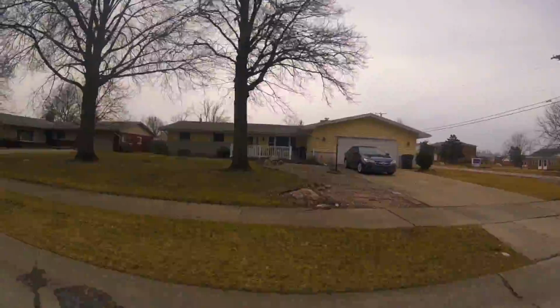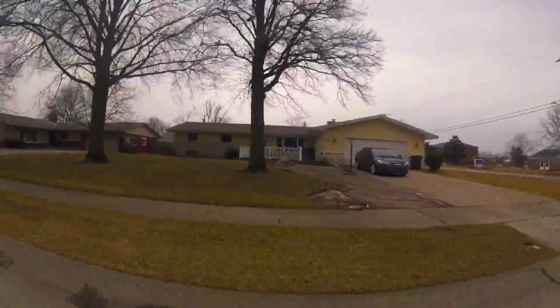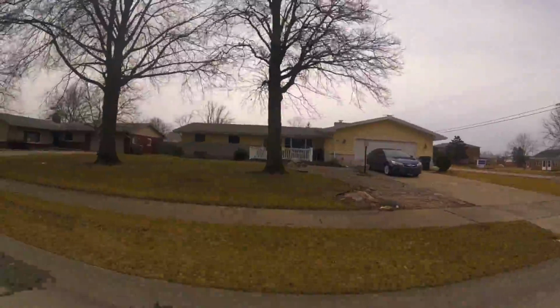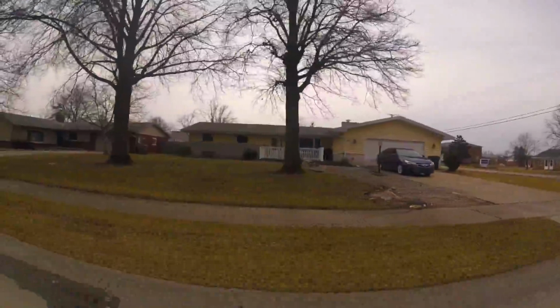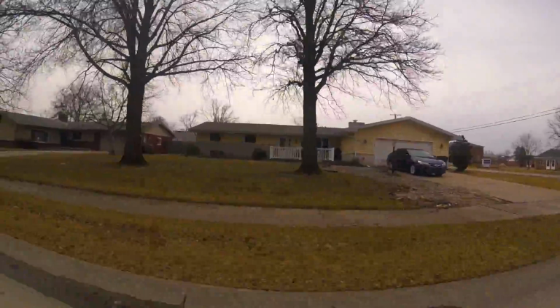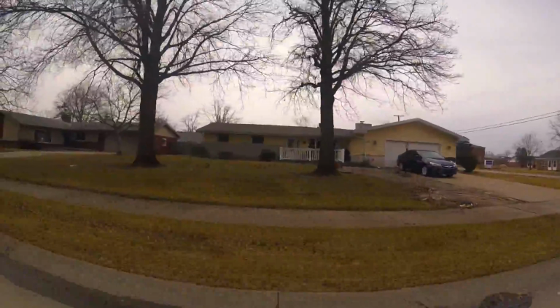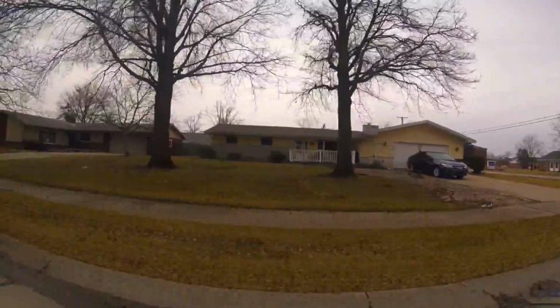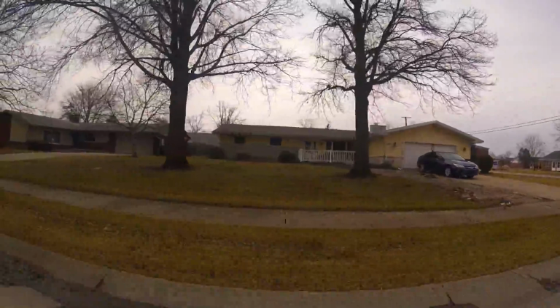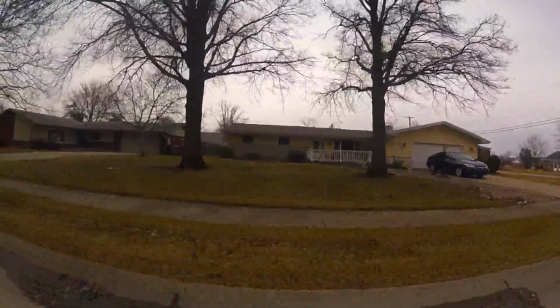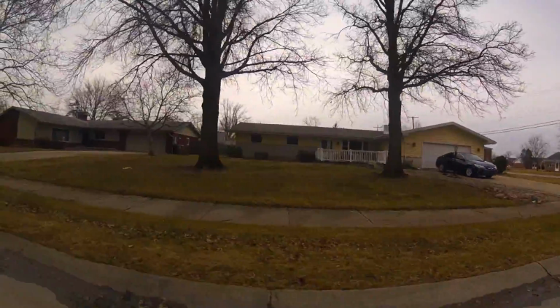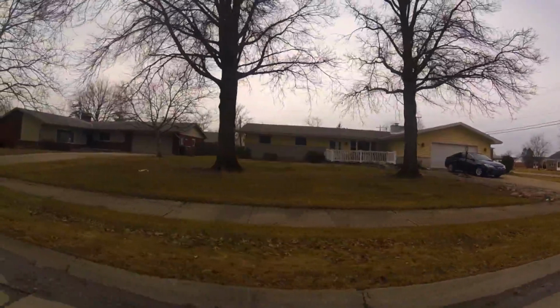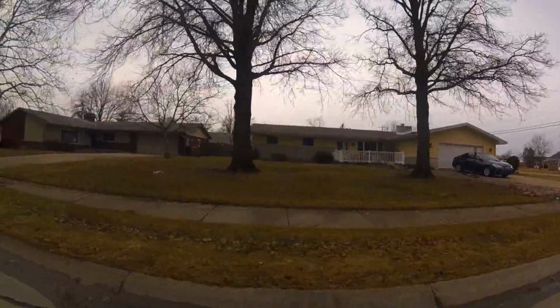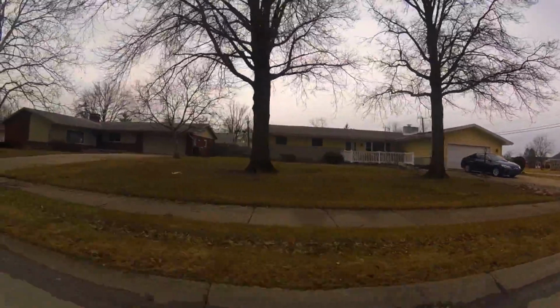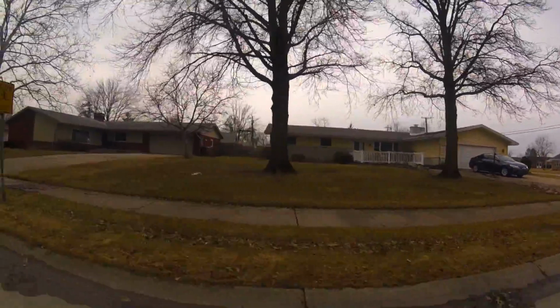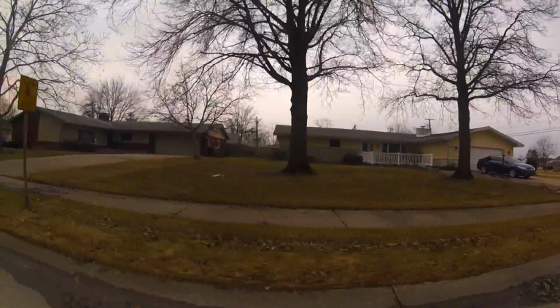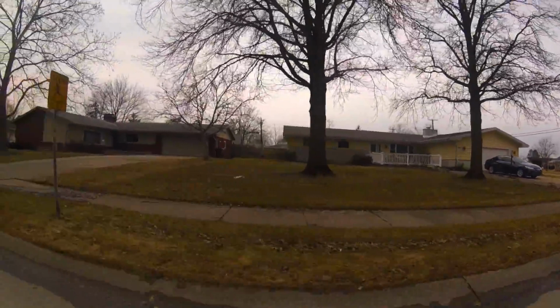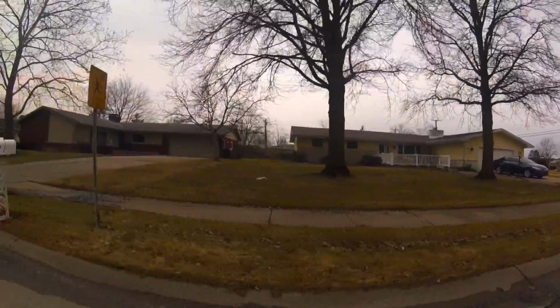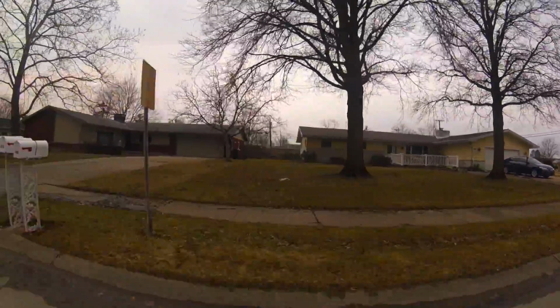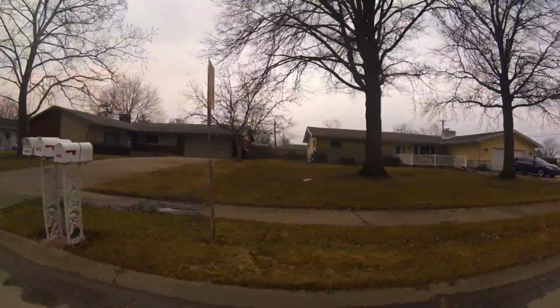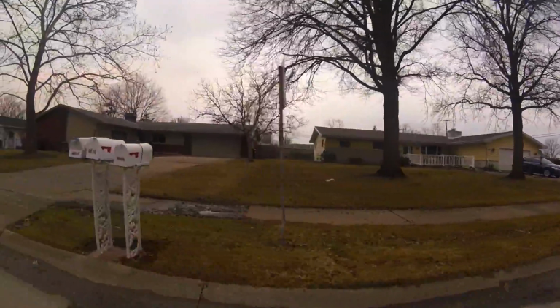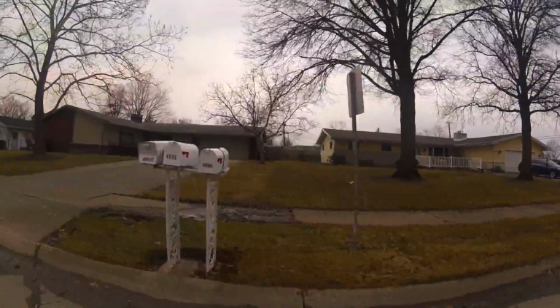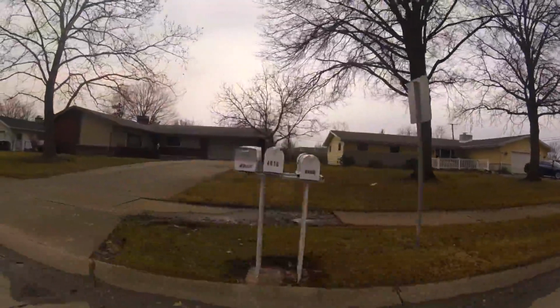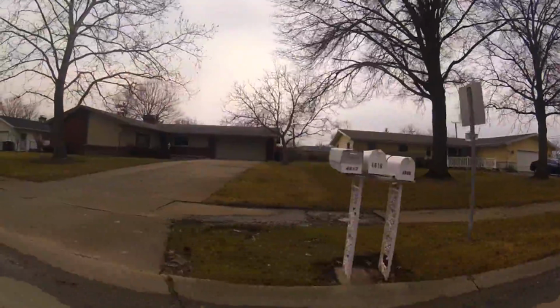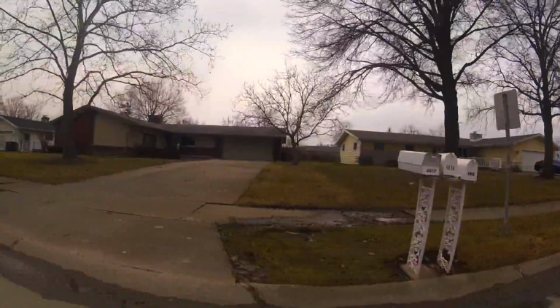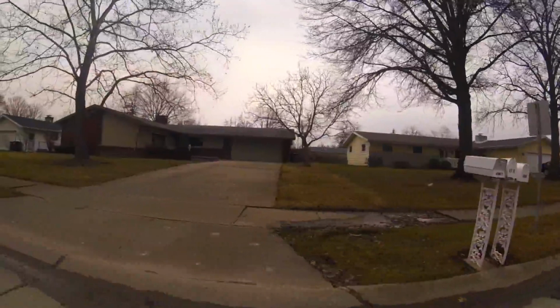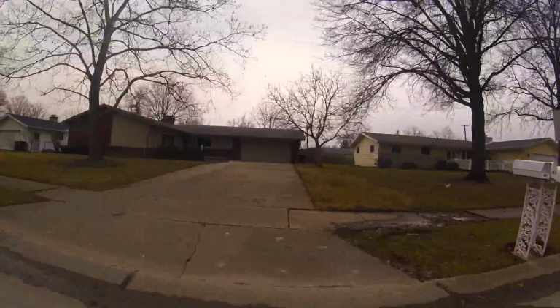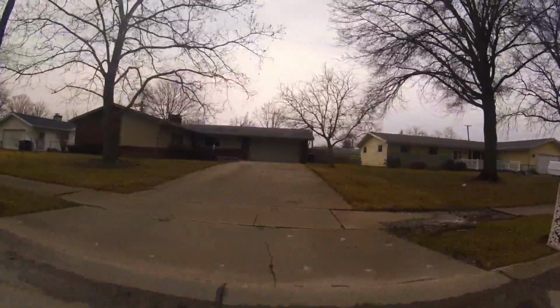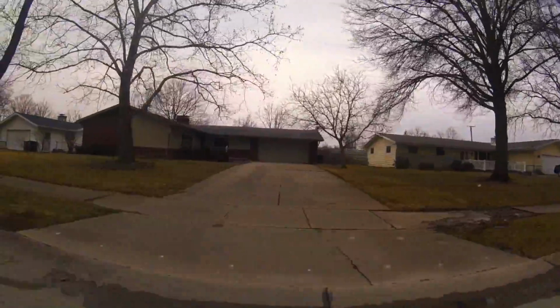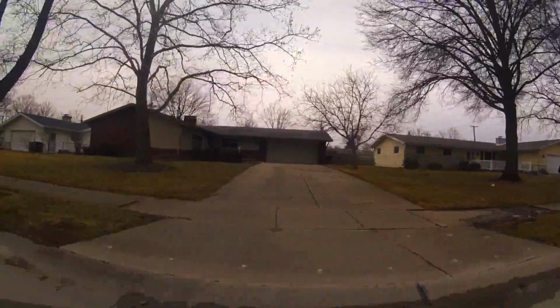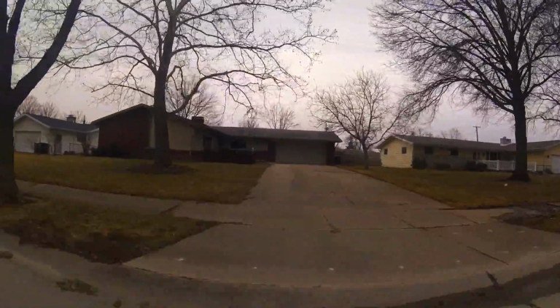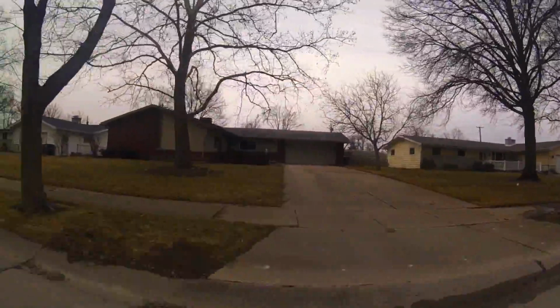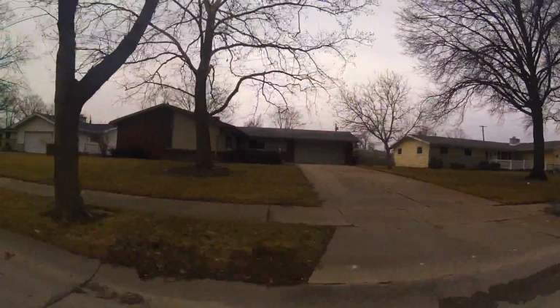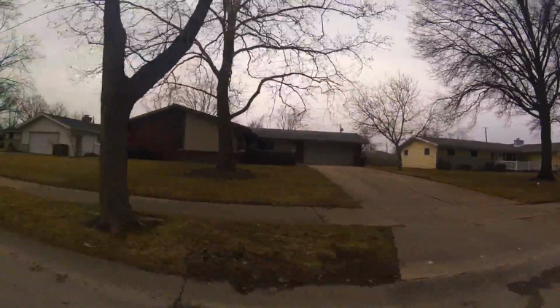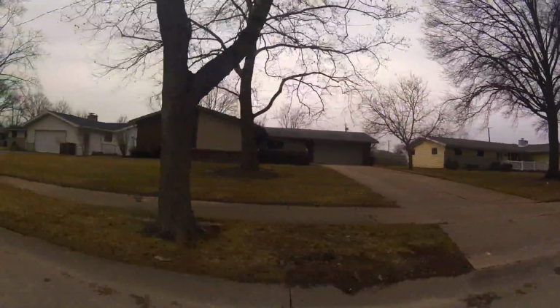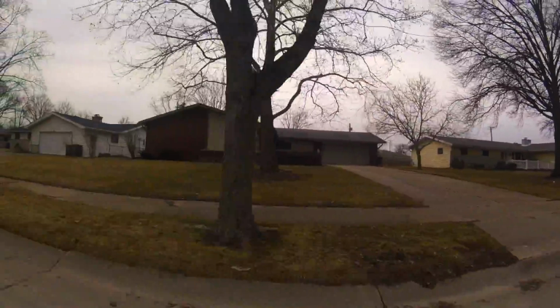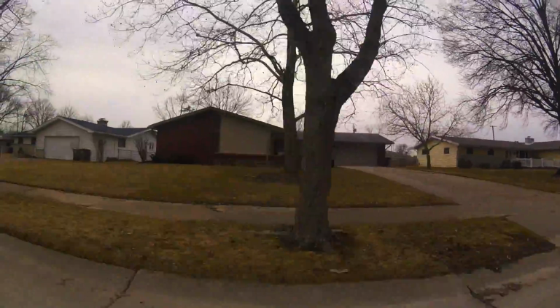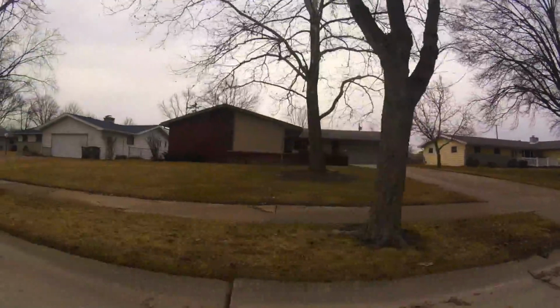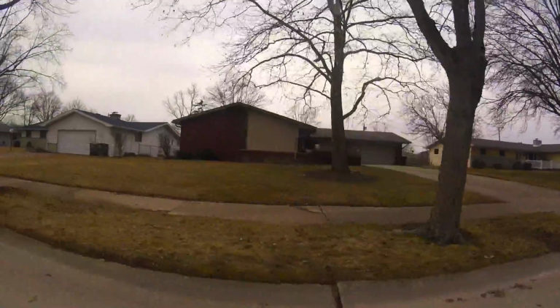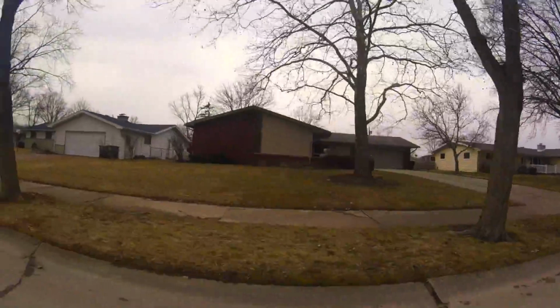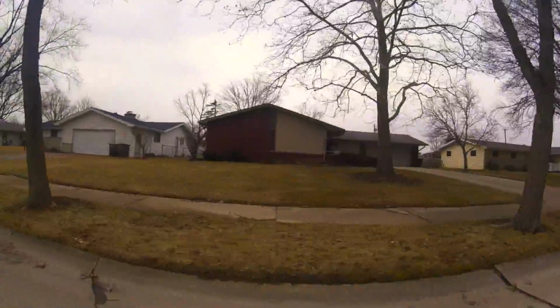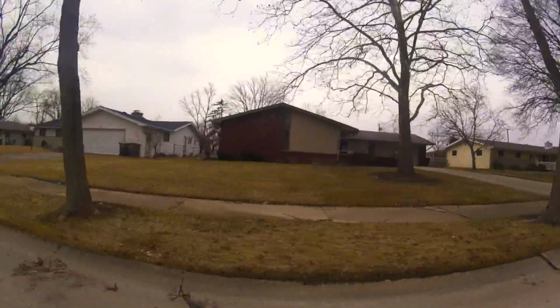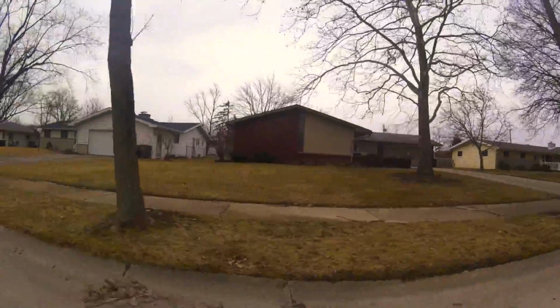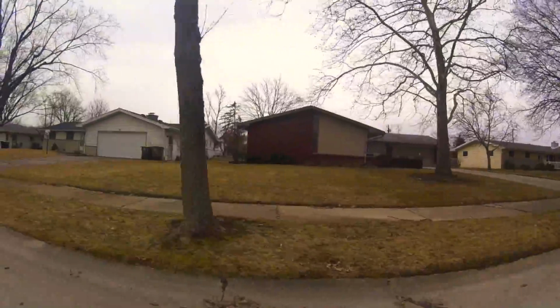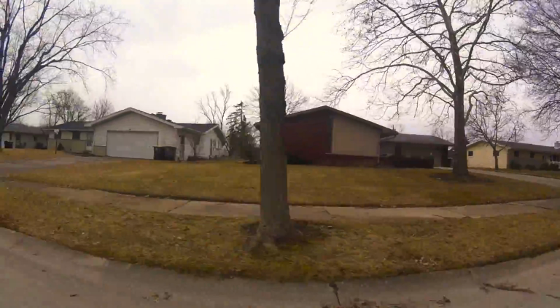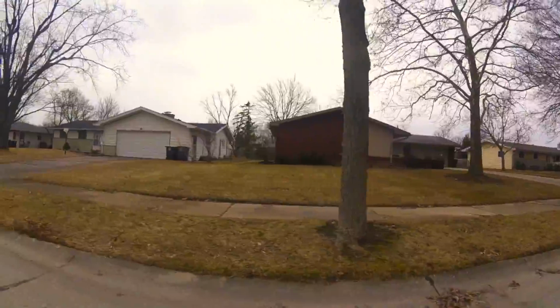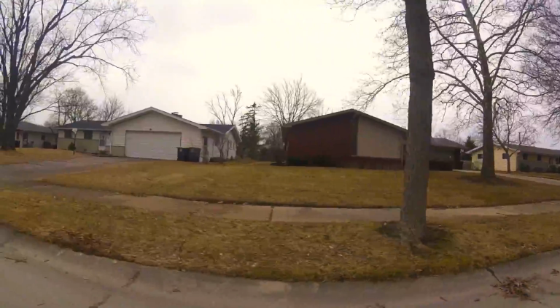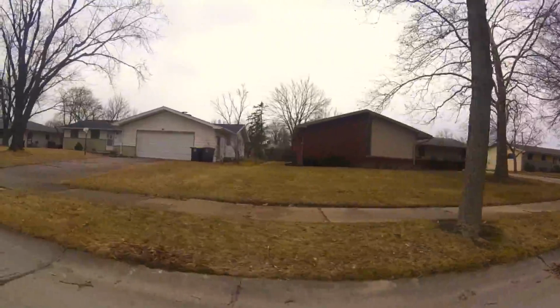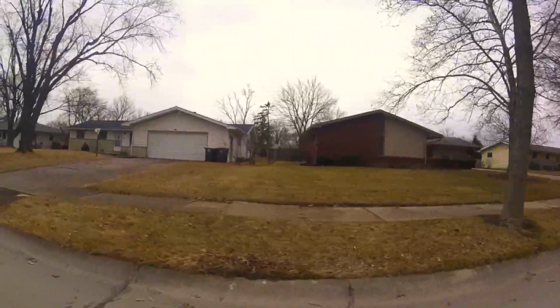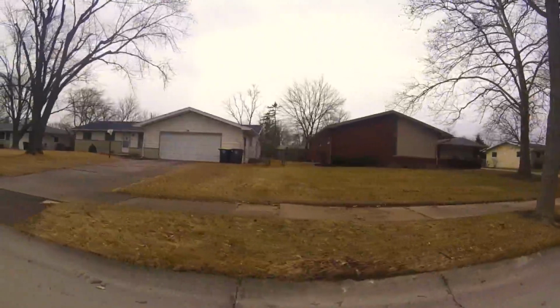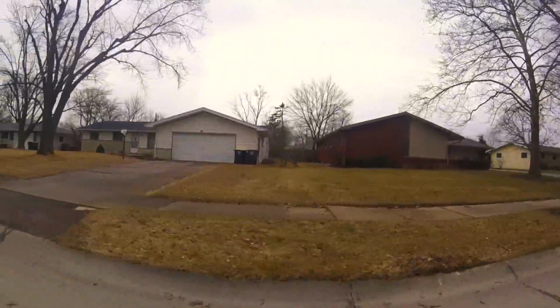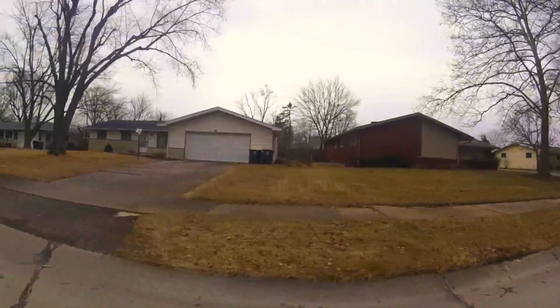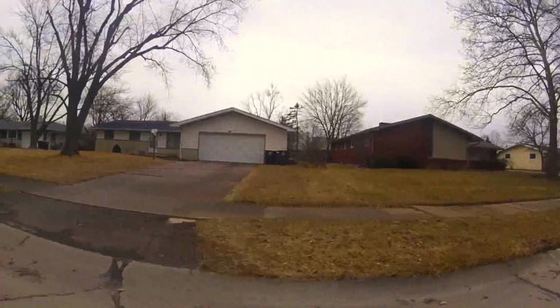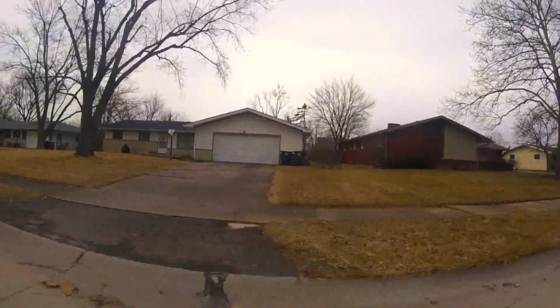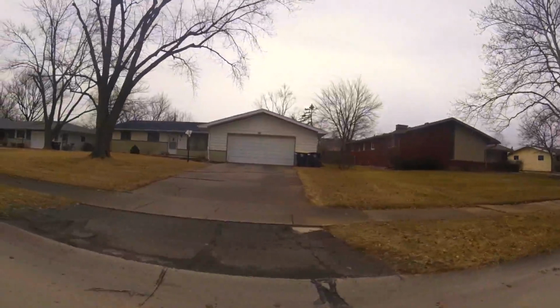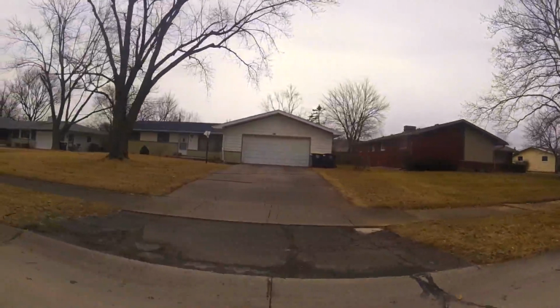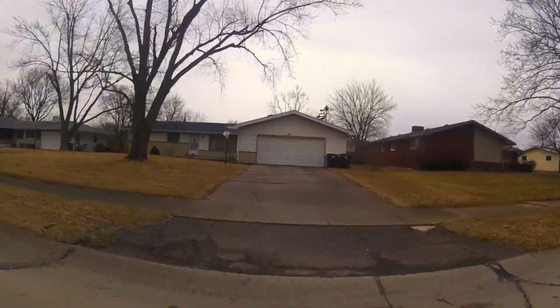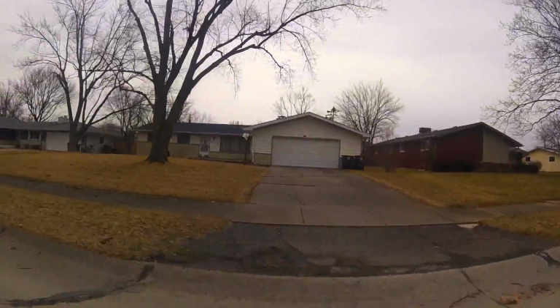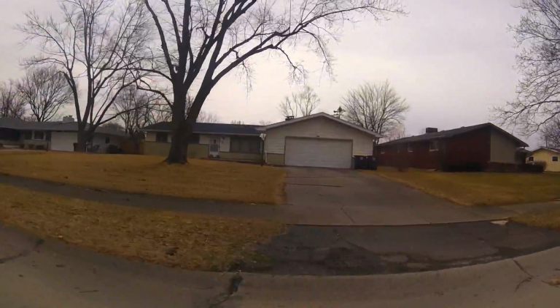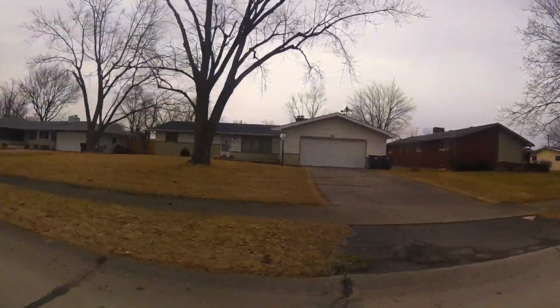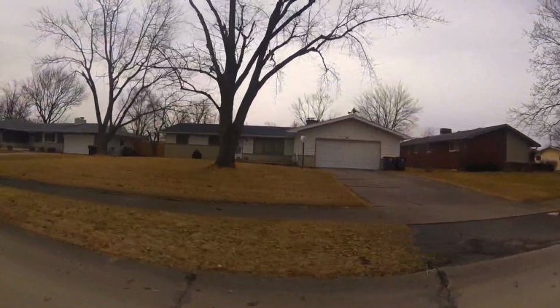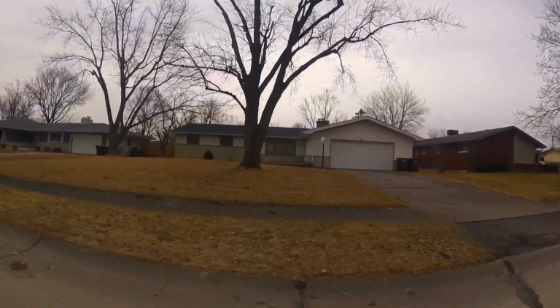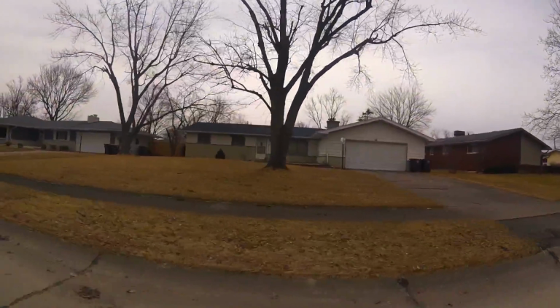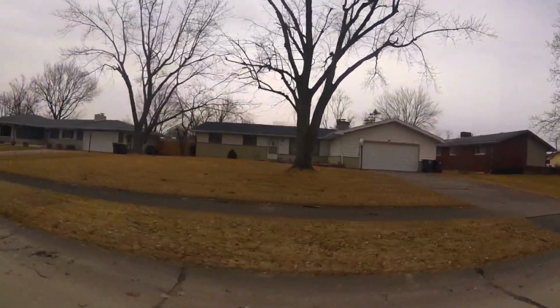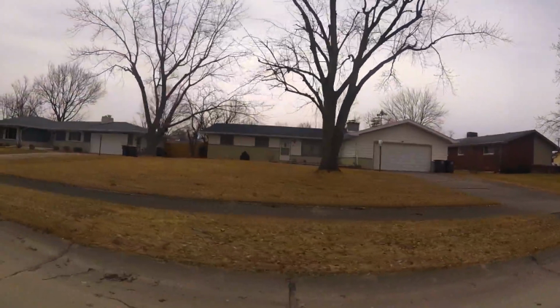Hi, and welcome to the 90-second tour of Brookside Park. If you like what you see, be sure to click on the link below to check out the latest listings.